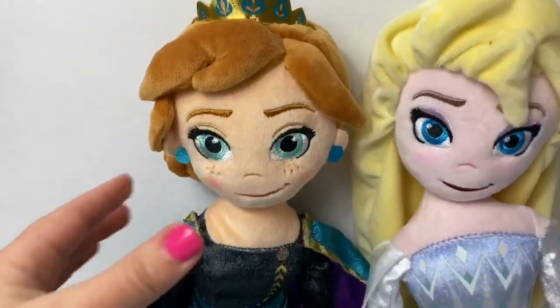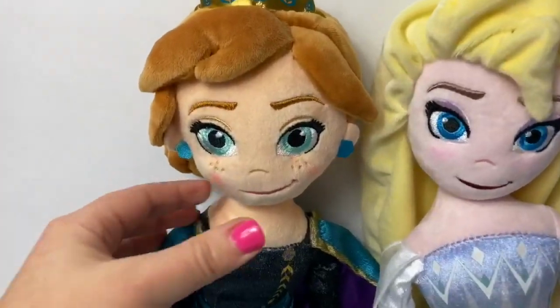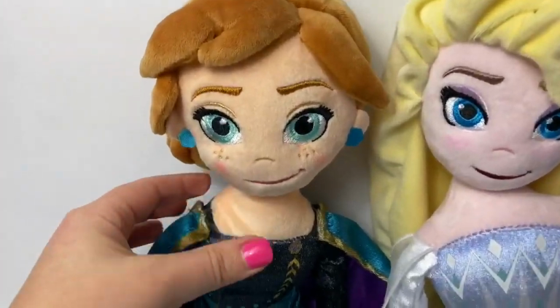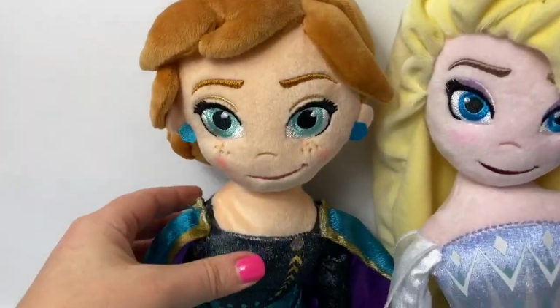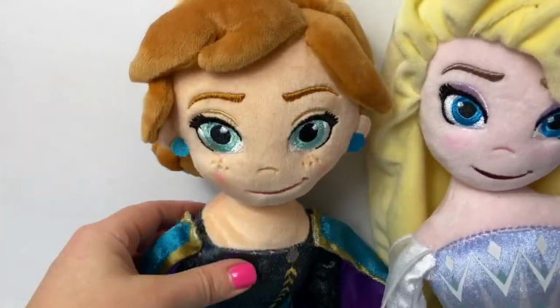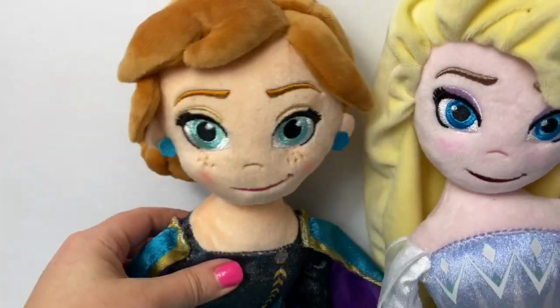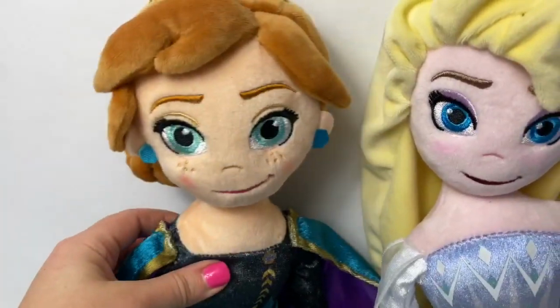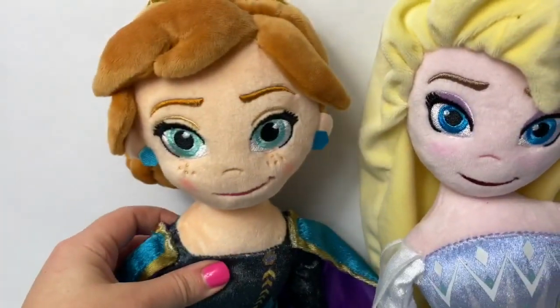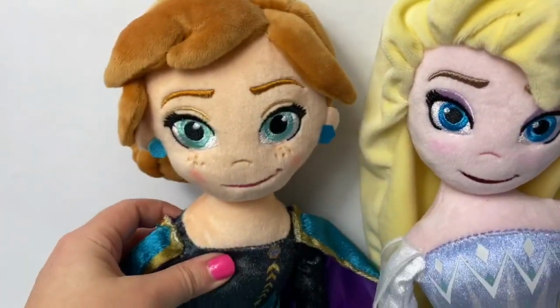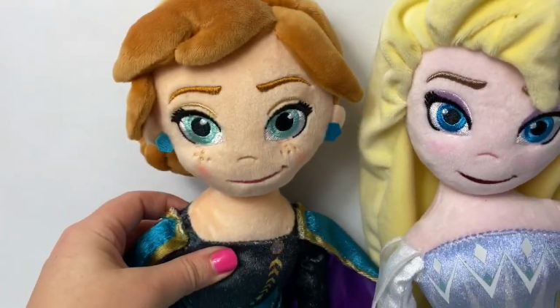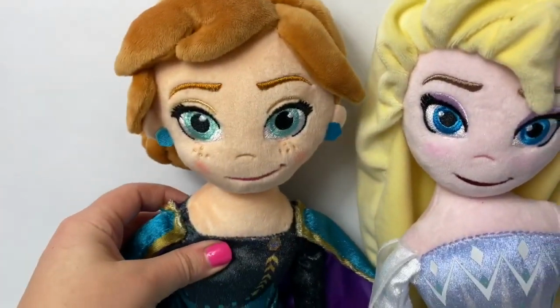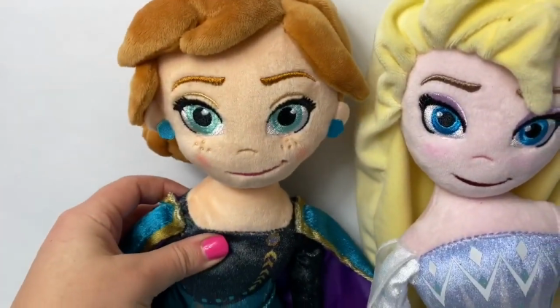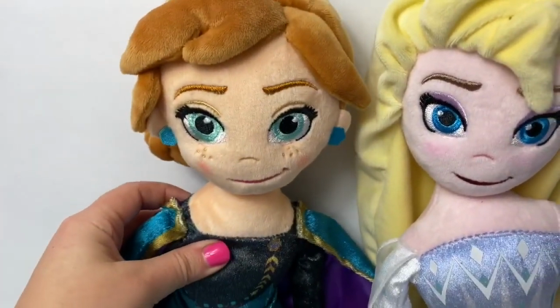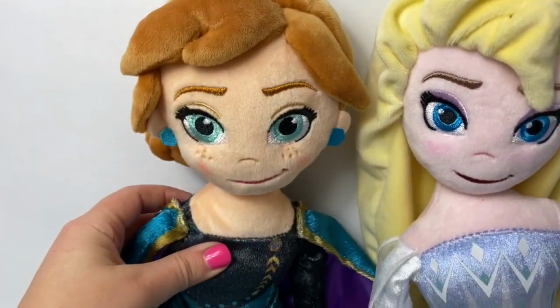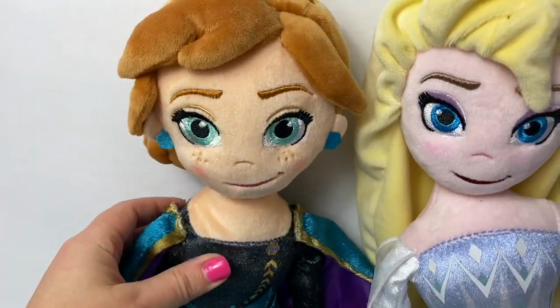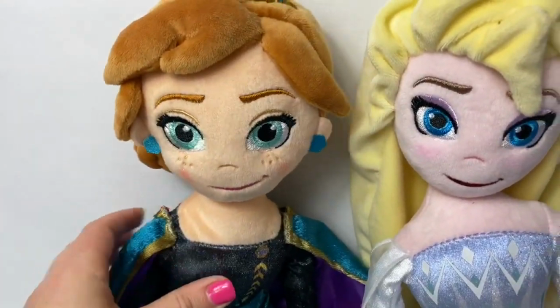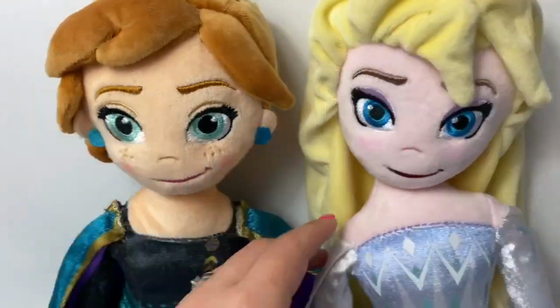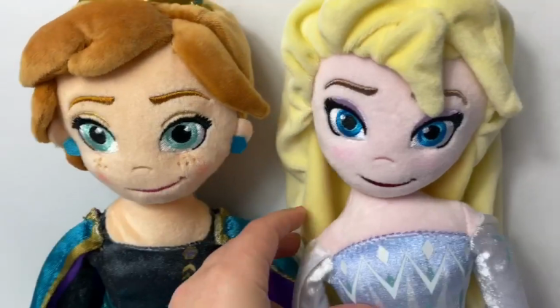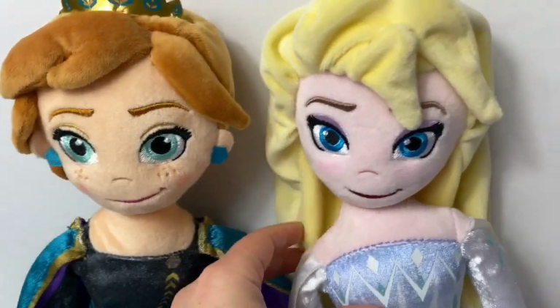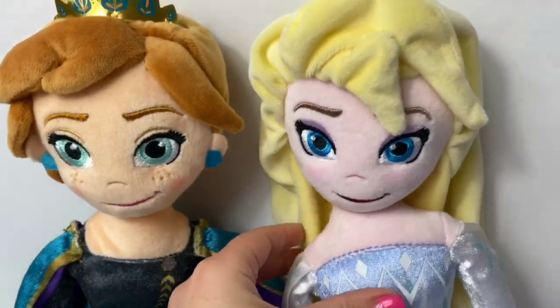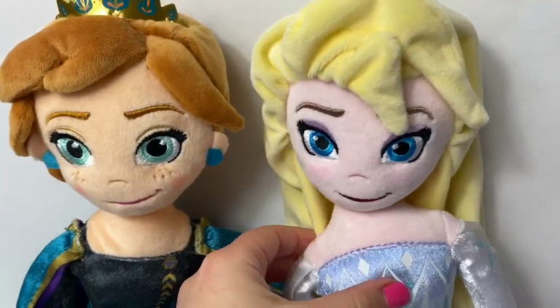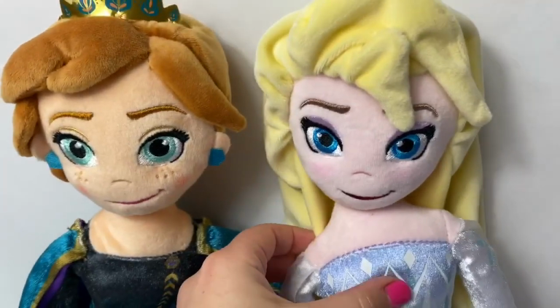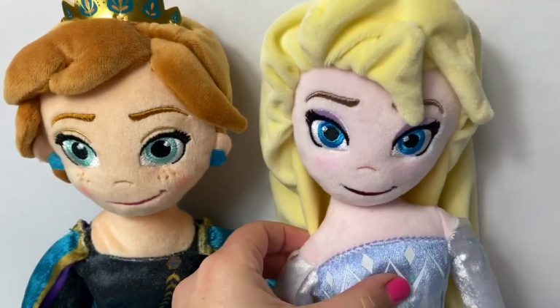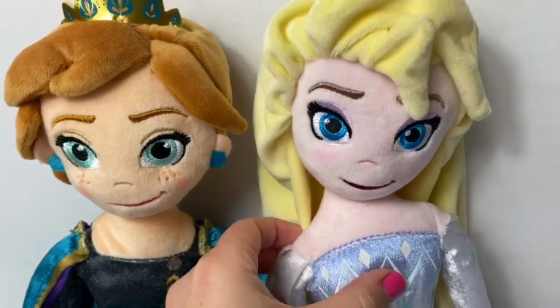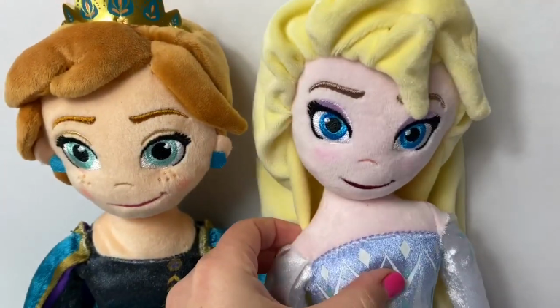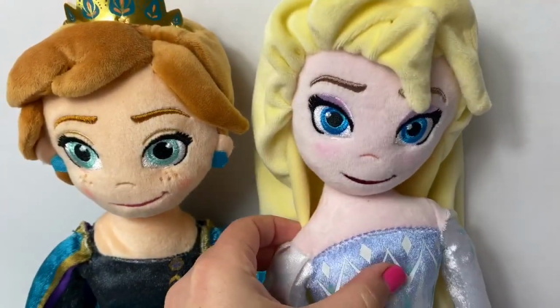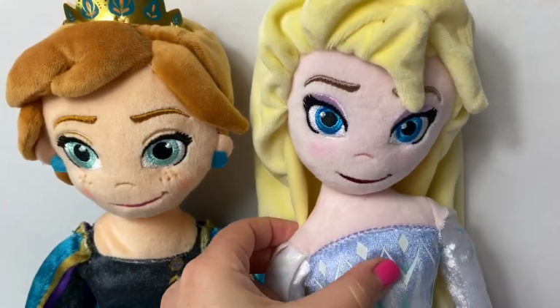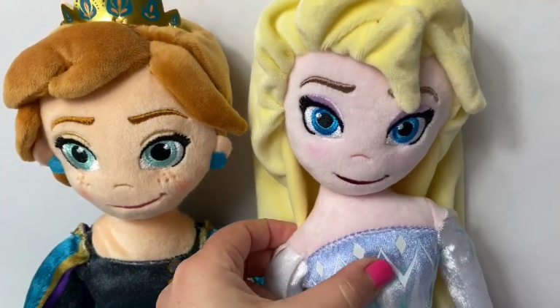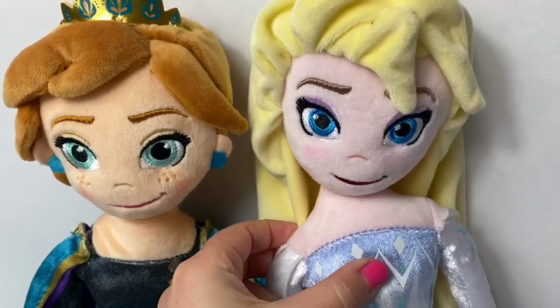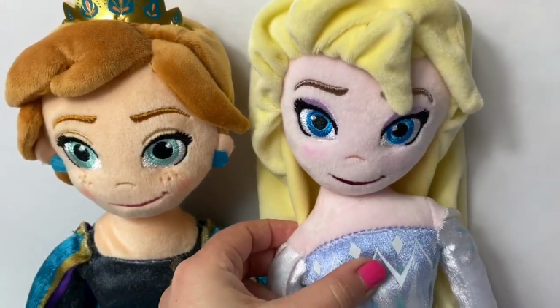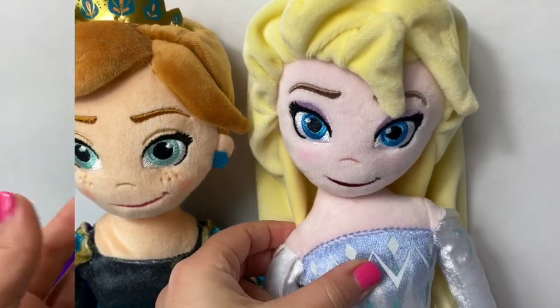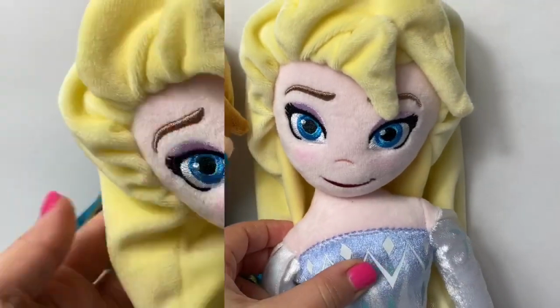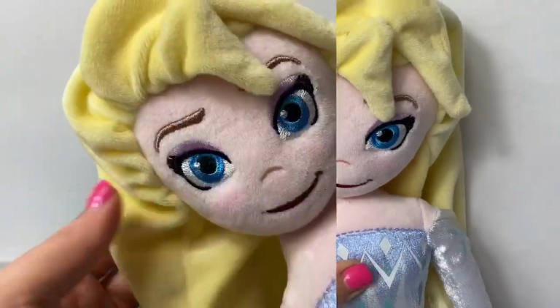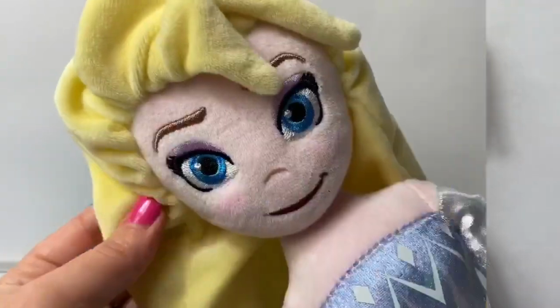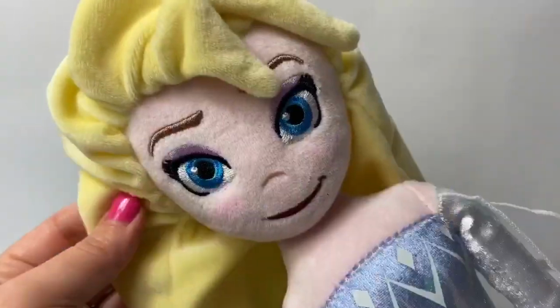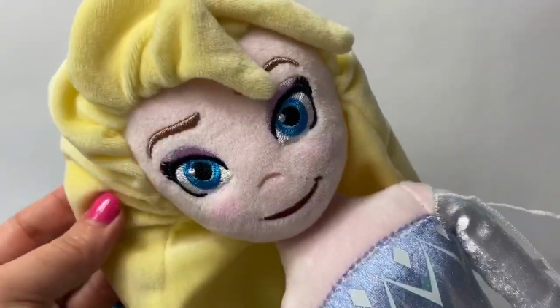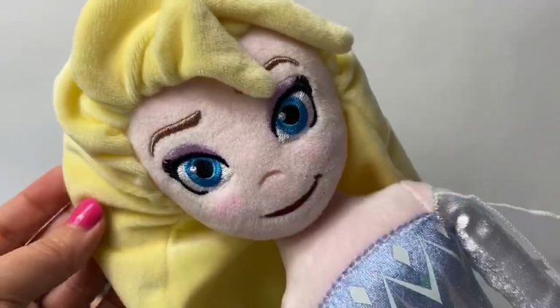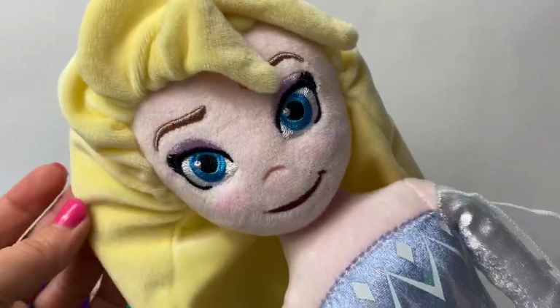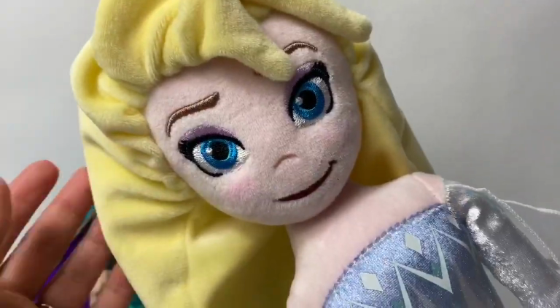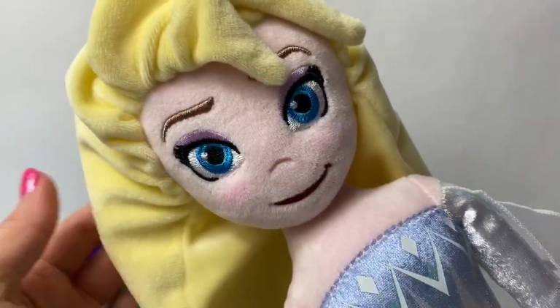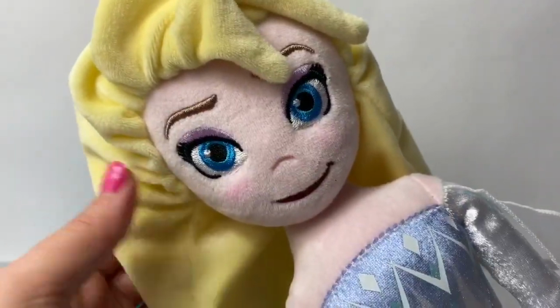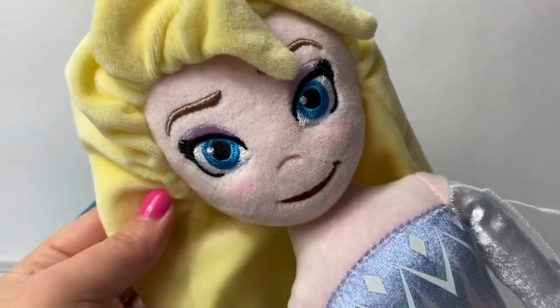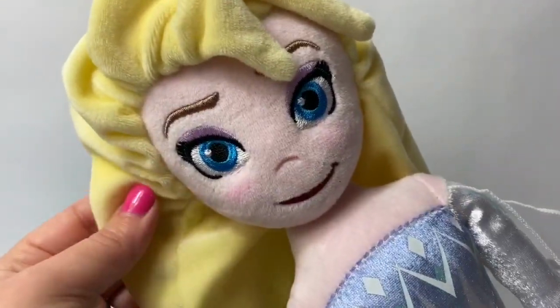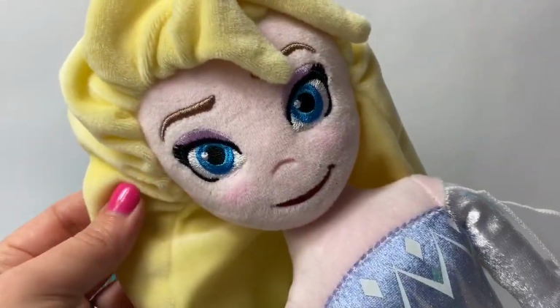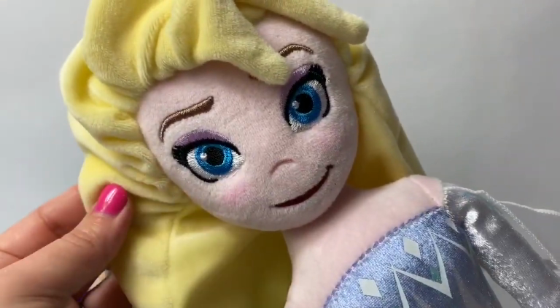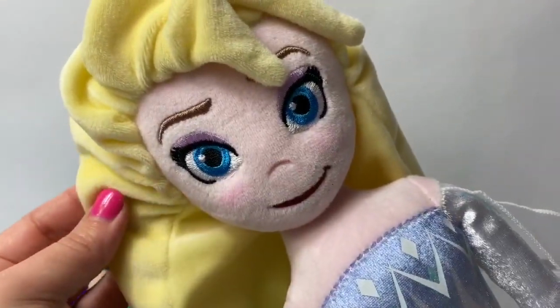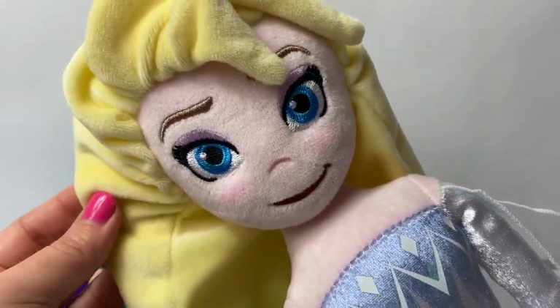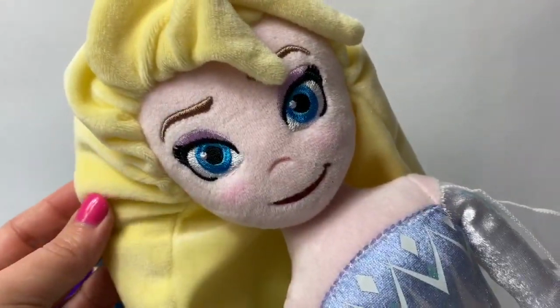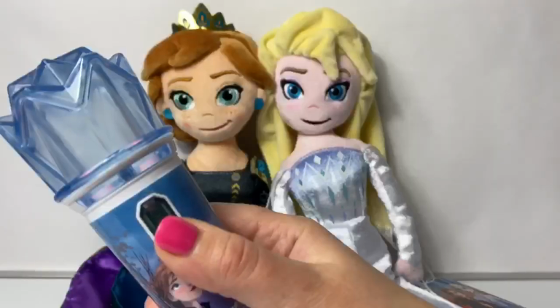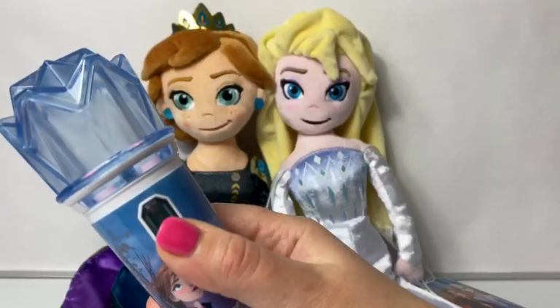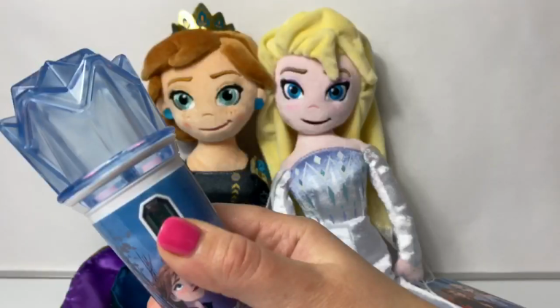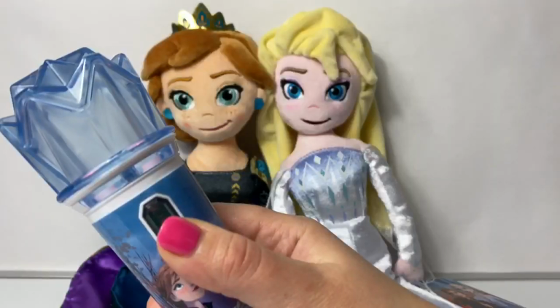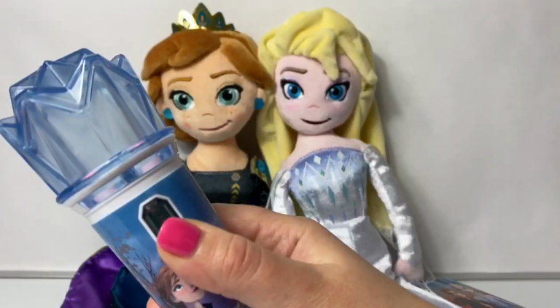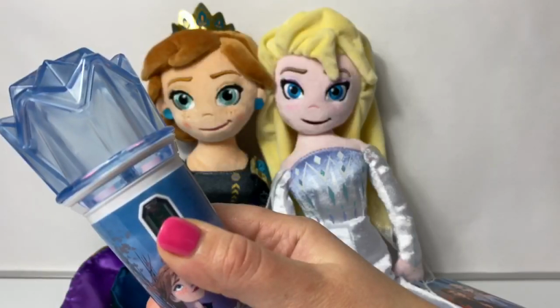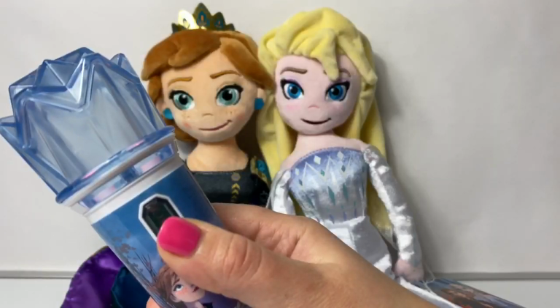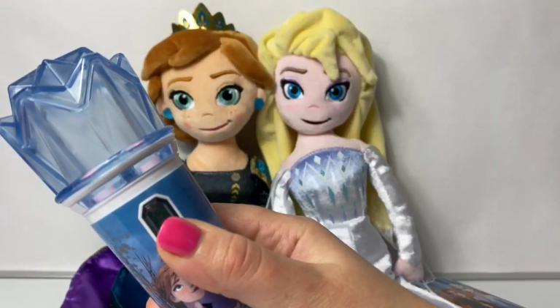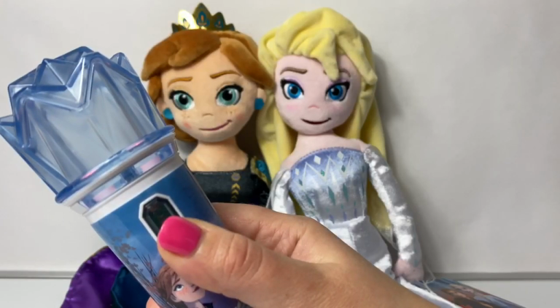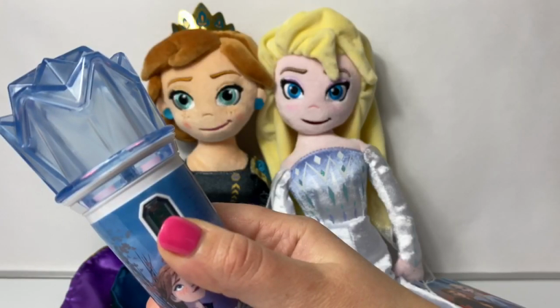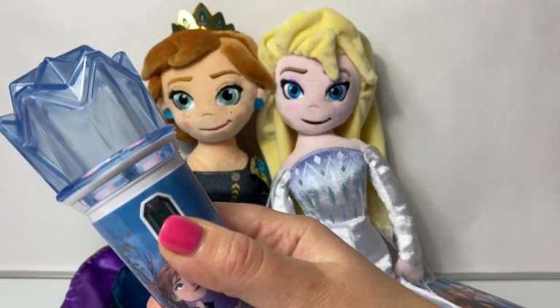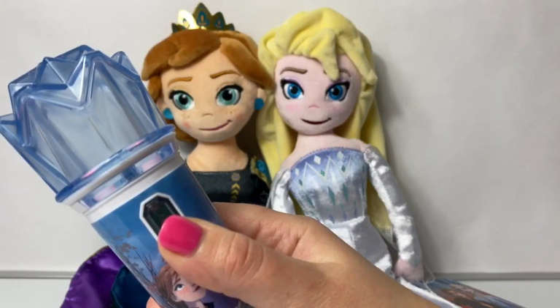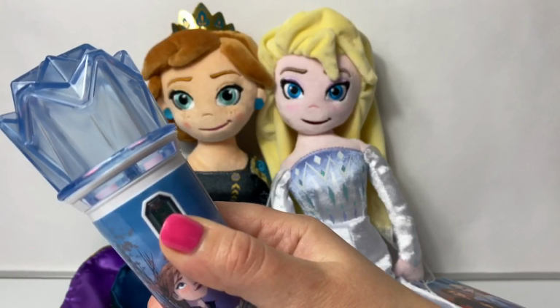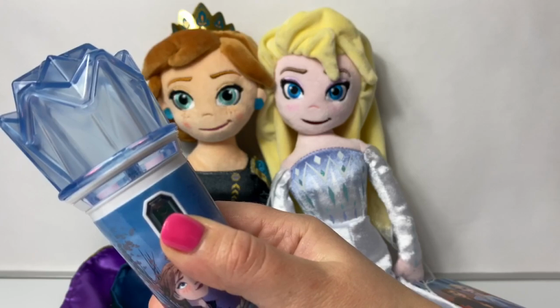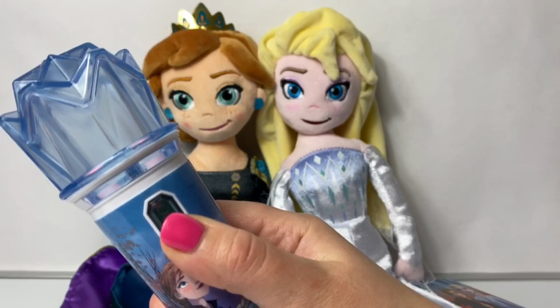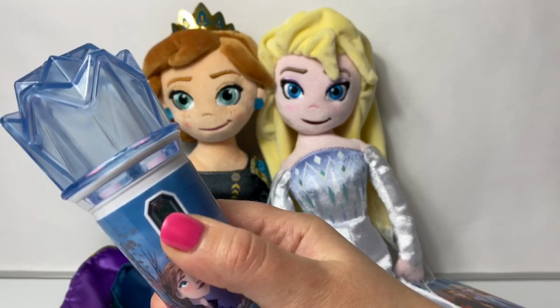Here we have Queen Anna and Snow Queen Elsa. Here is Queen Elsa, and Queen Elsa of Arendelle.